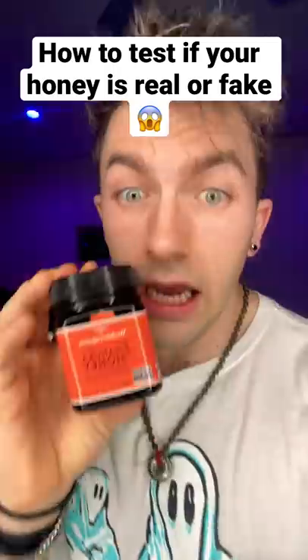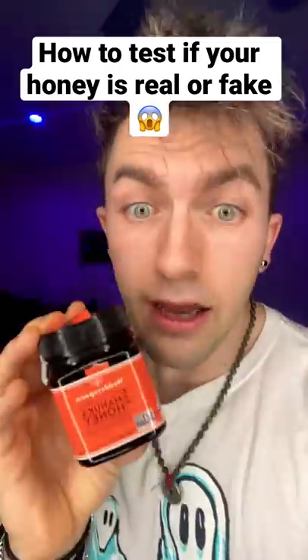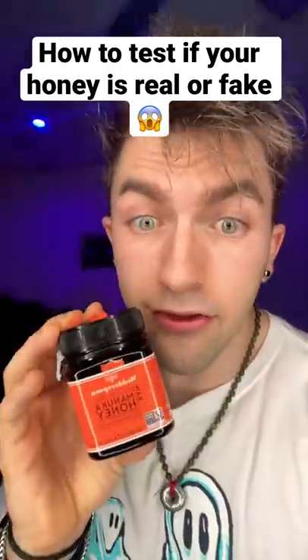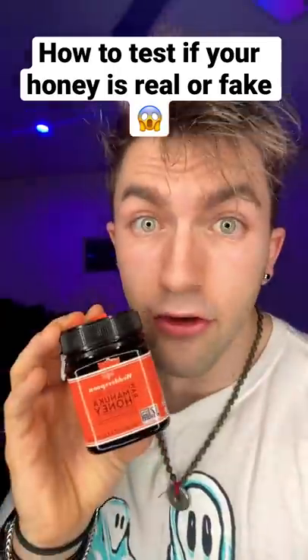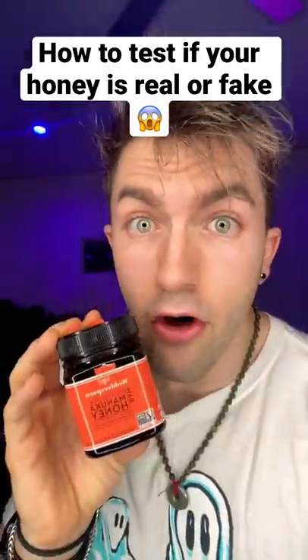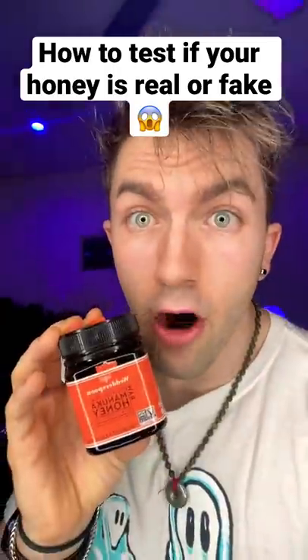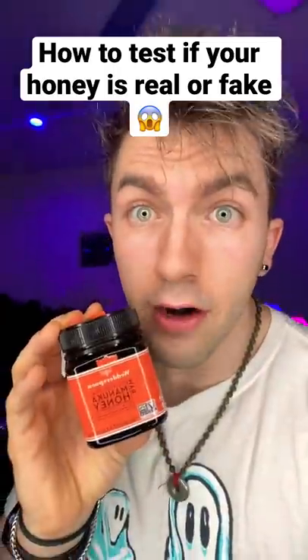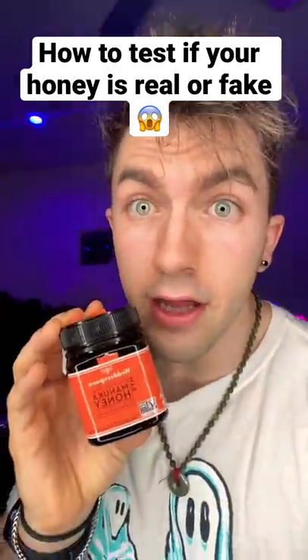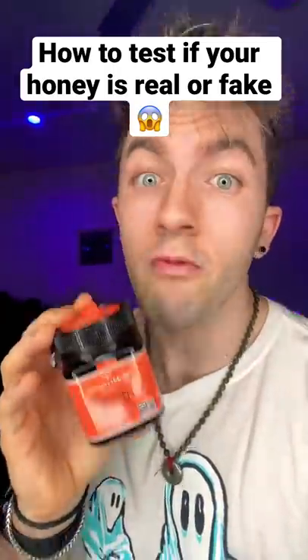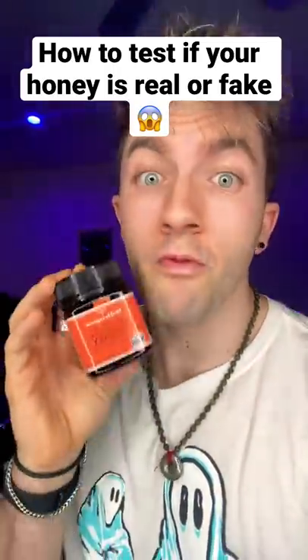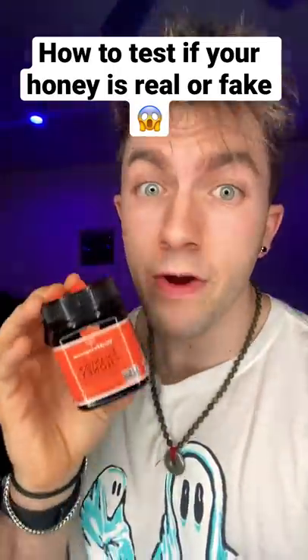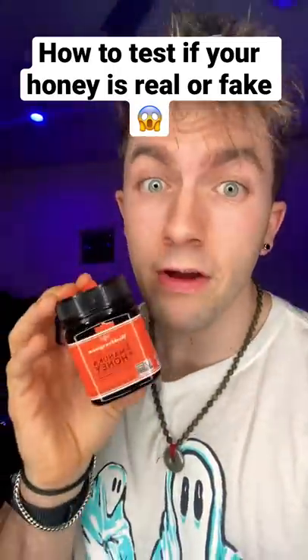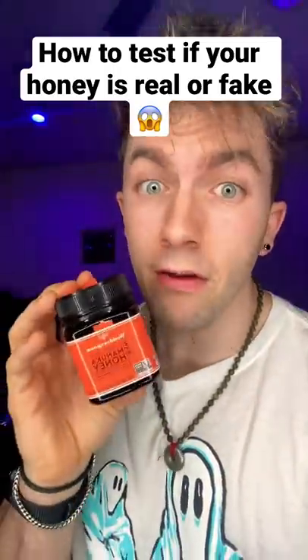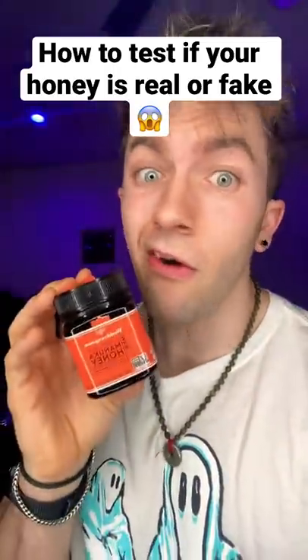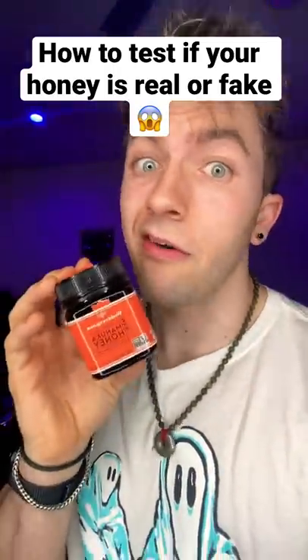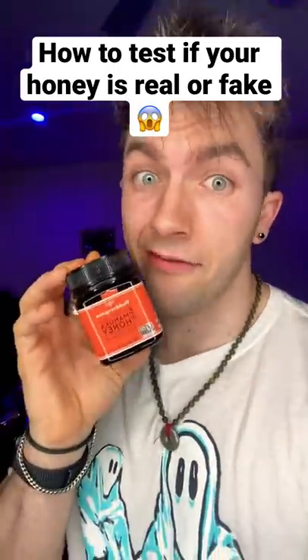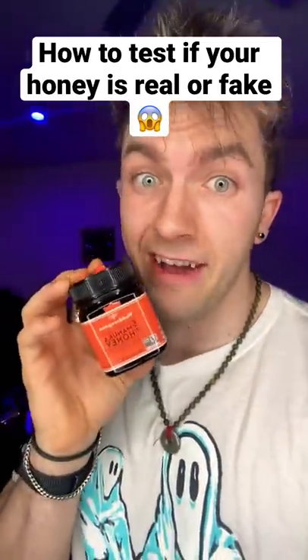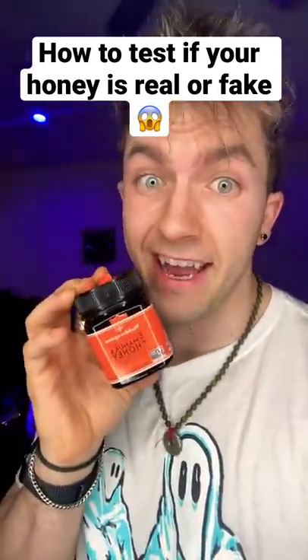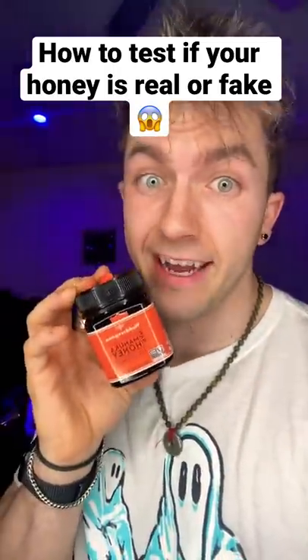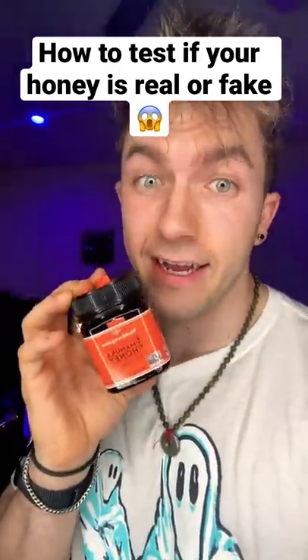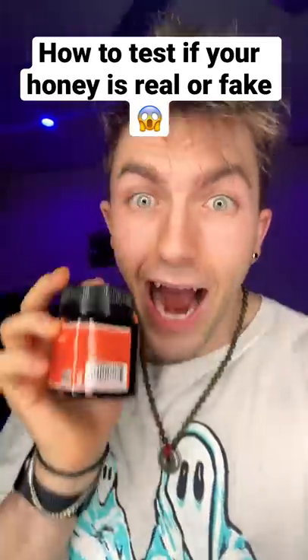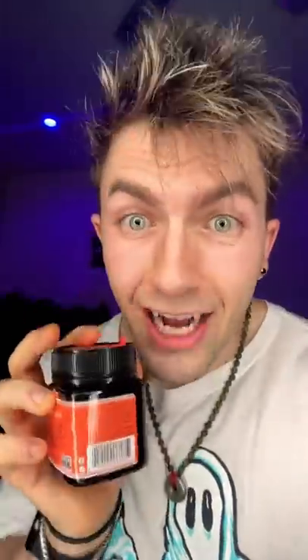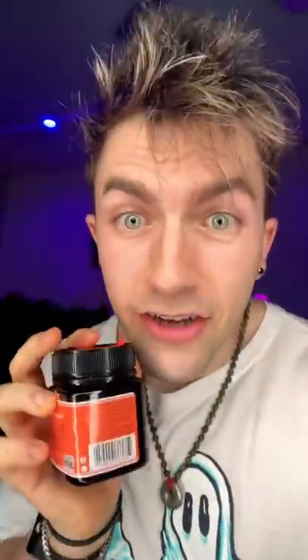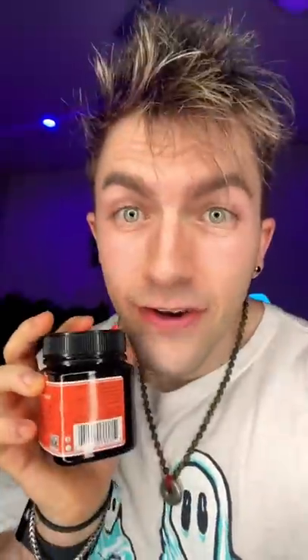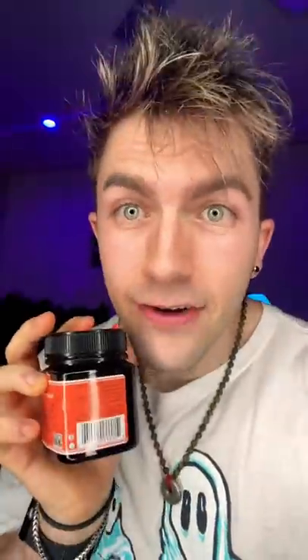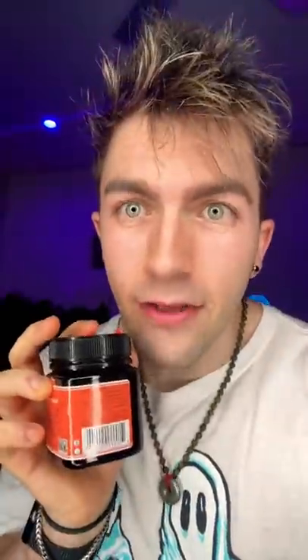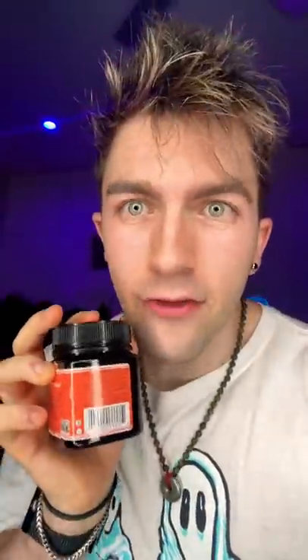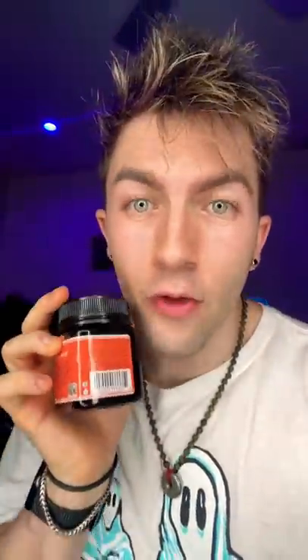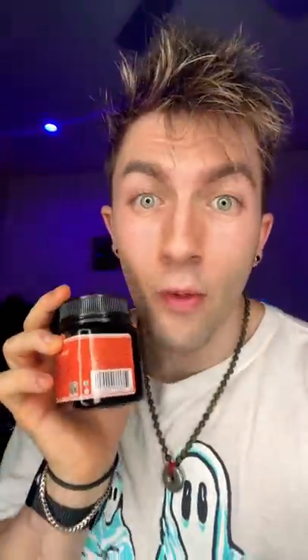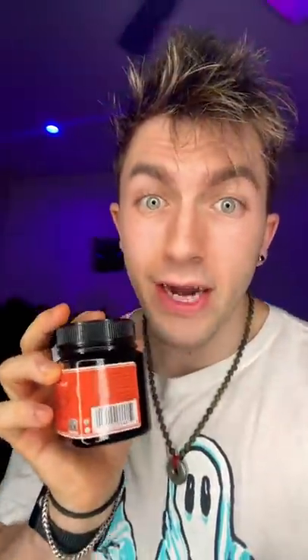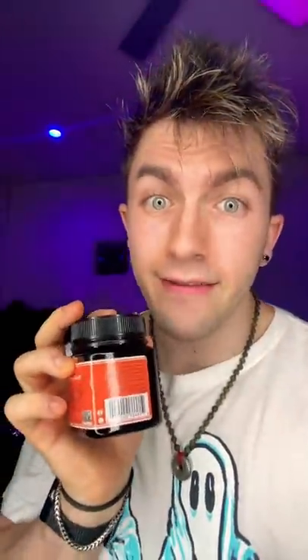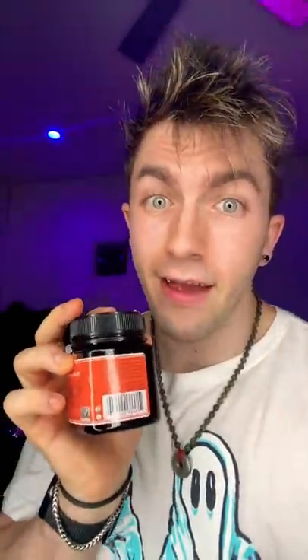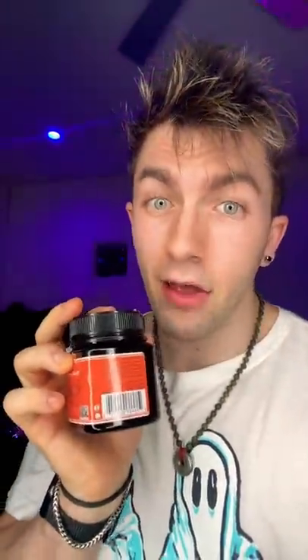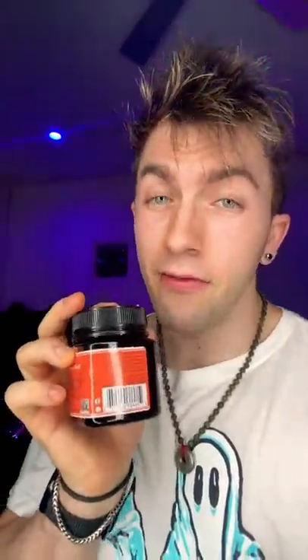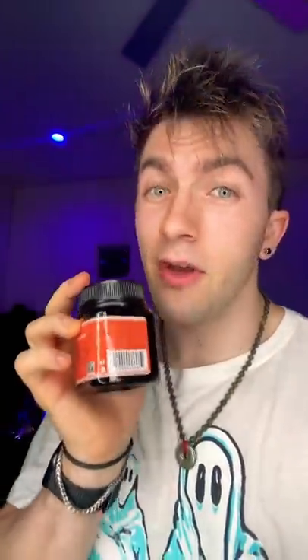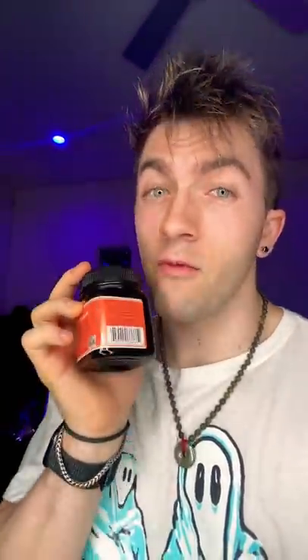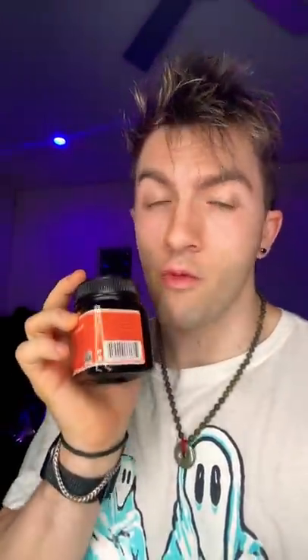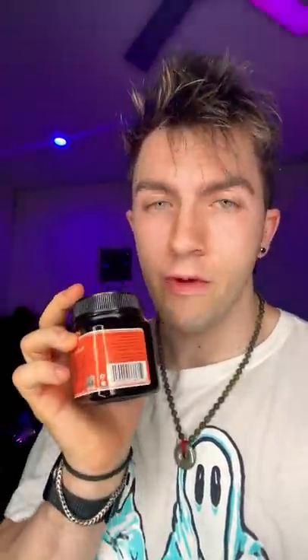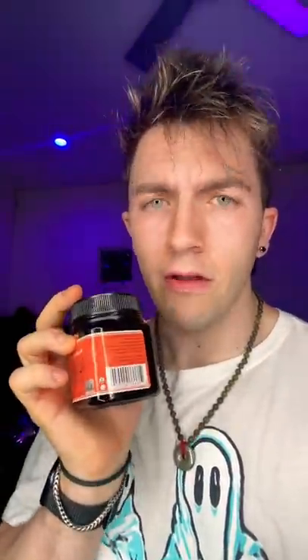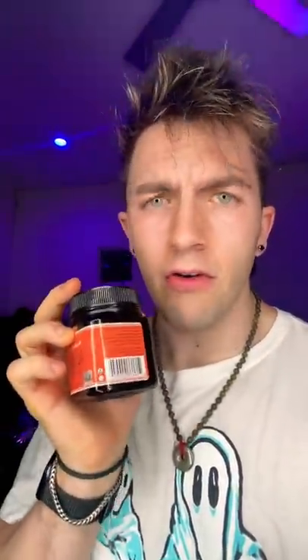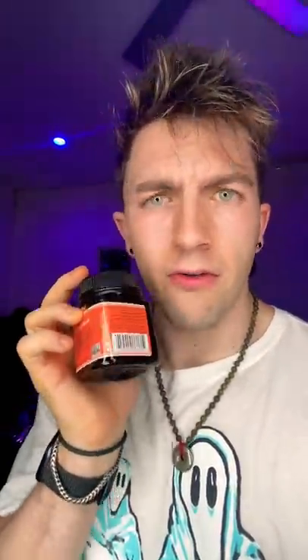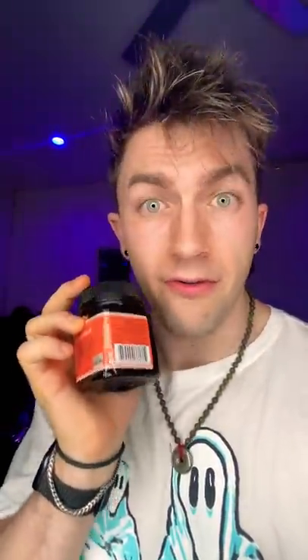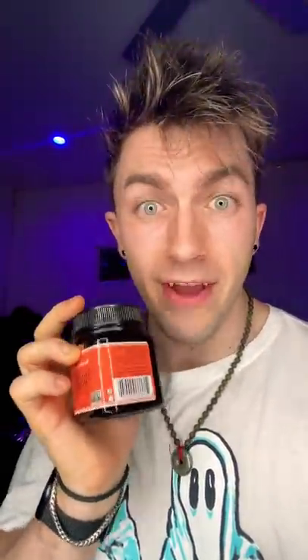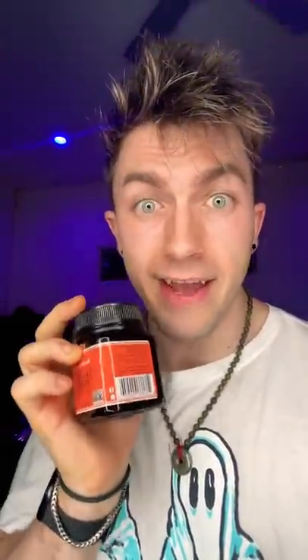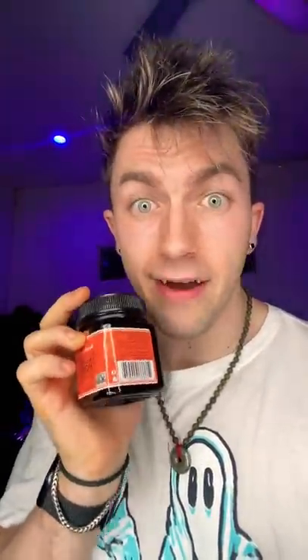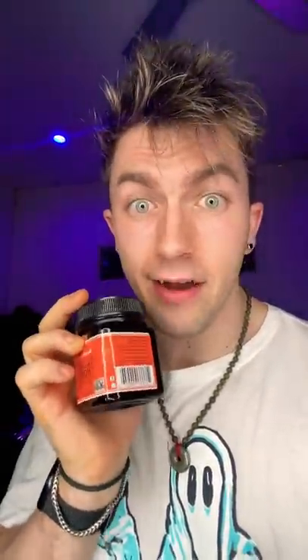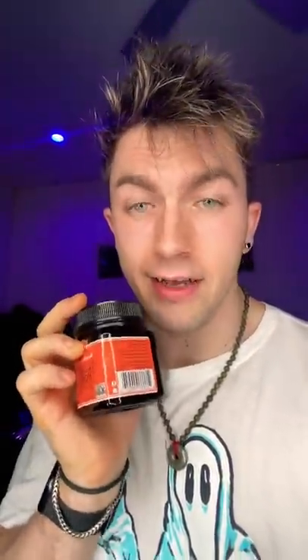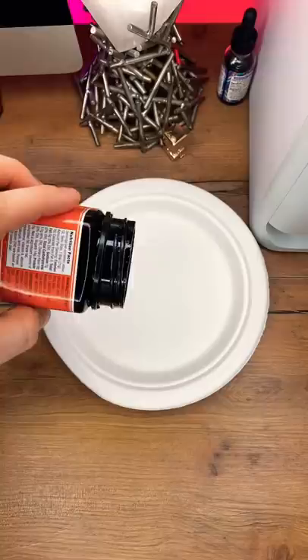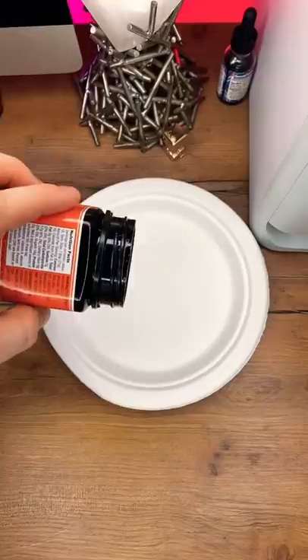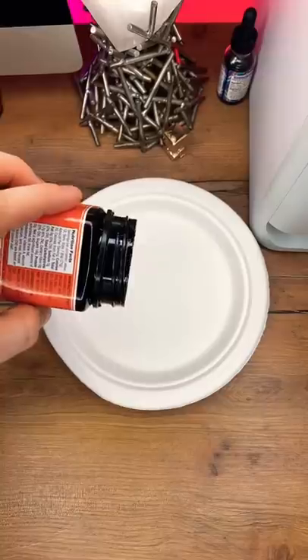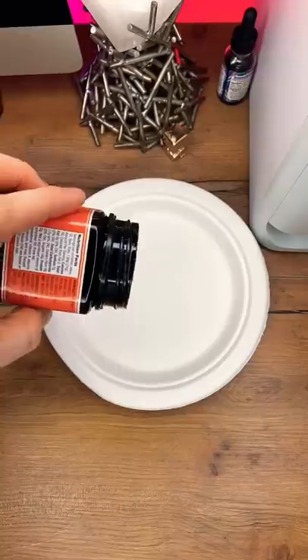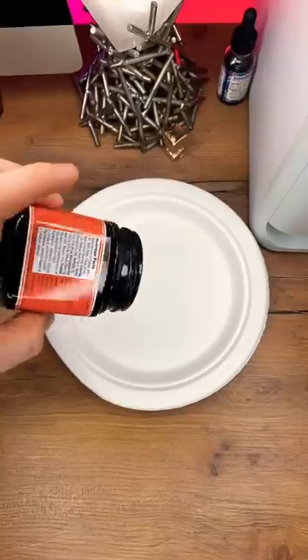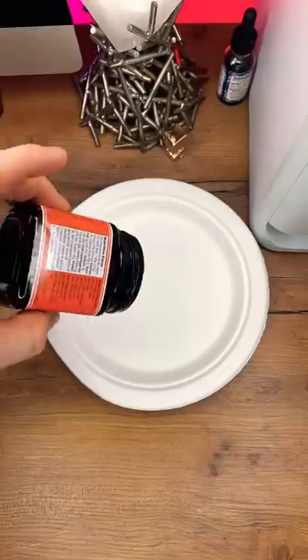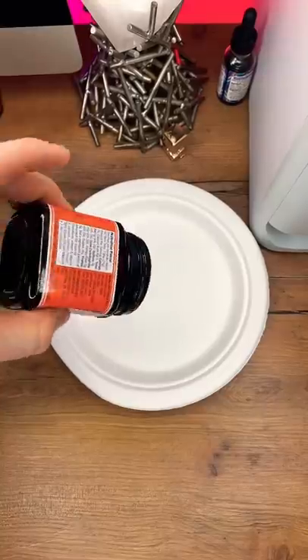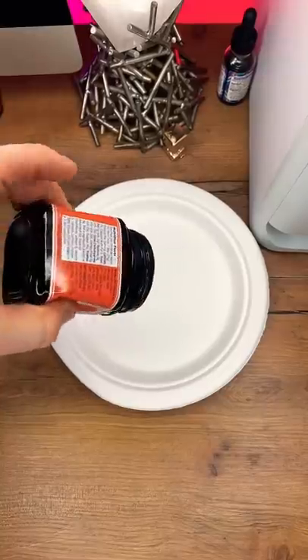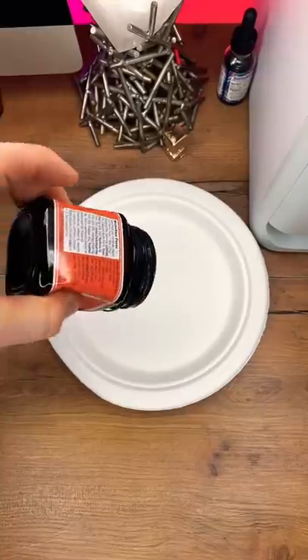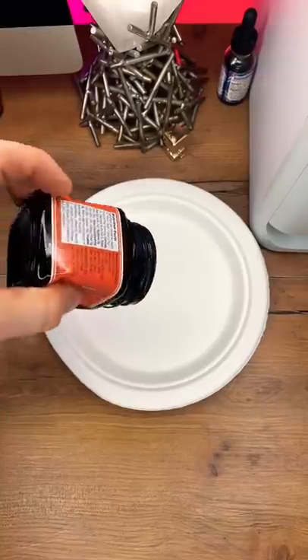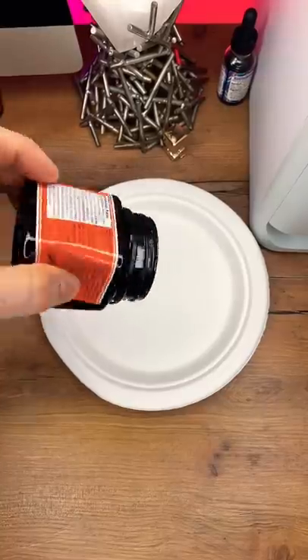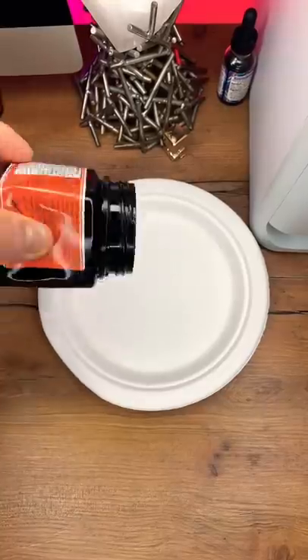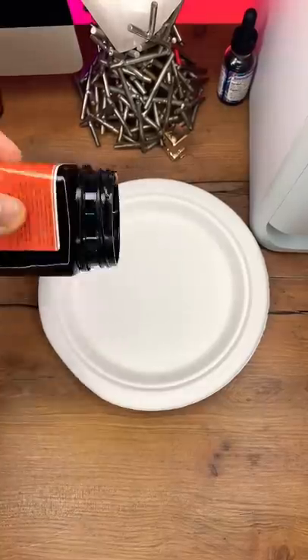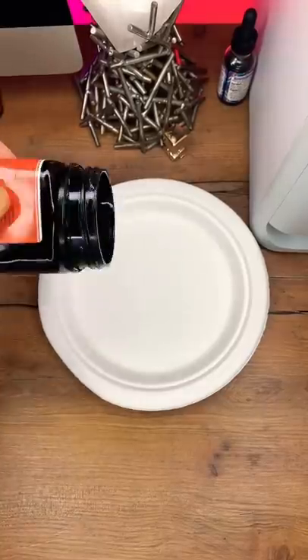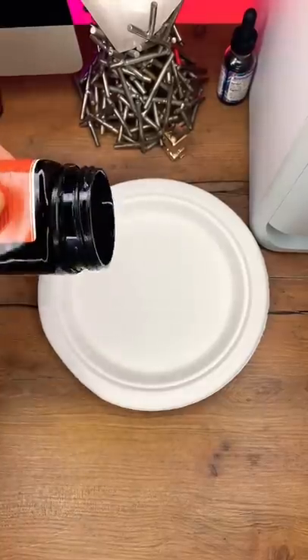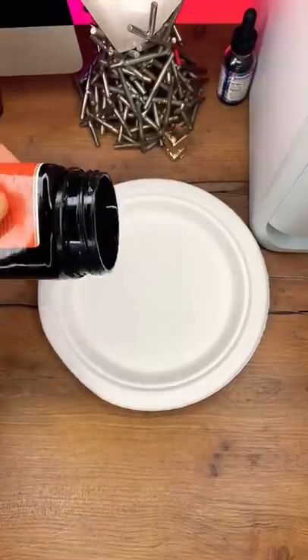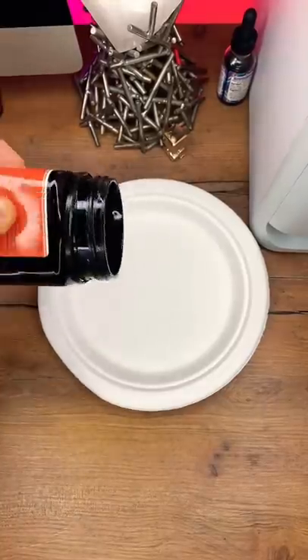Is your honey real or fake? I just found out there's a way to tell if you have real or fake honey. First you want to drip some honey on a plate.